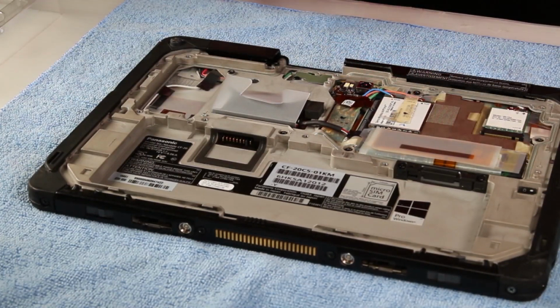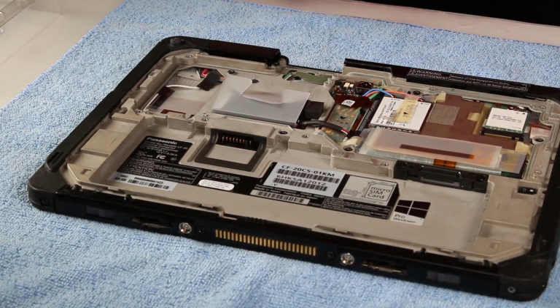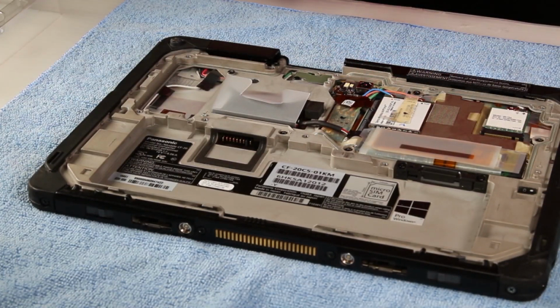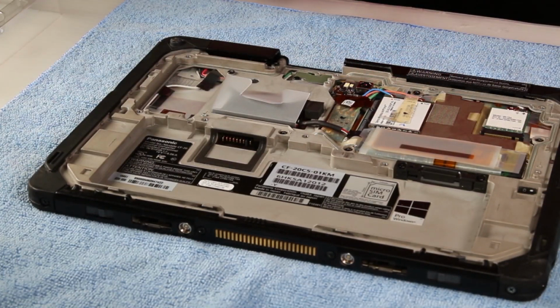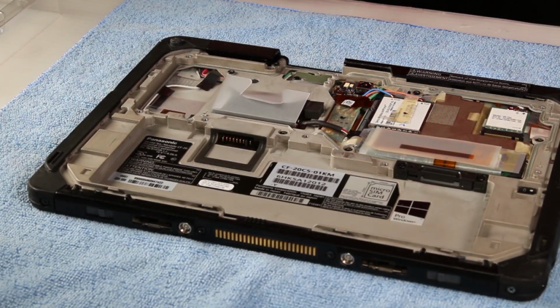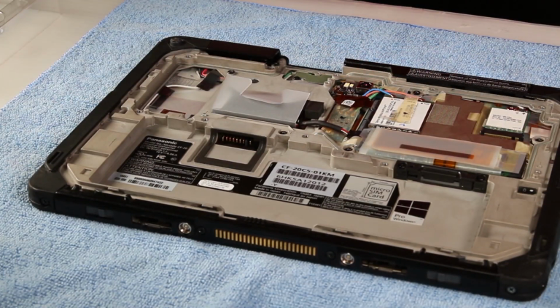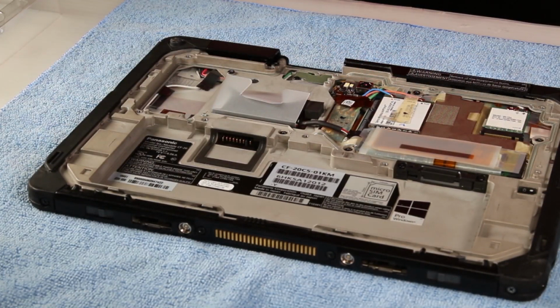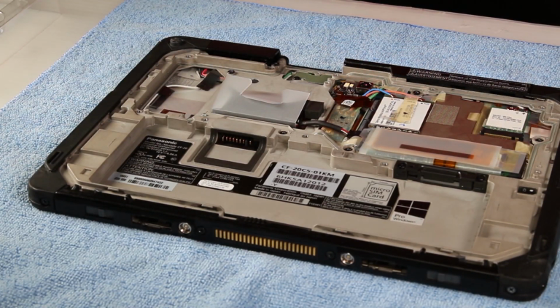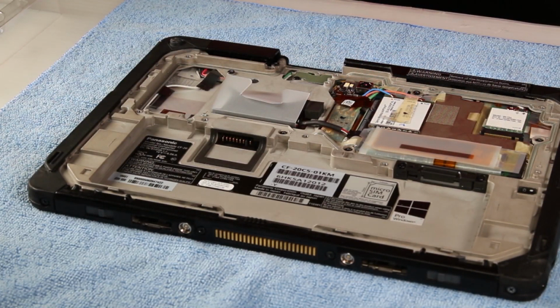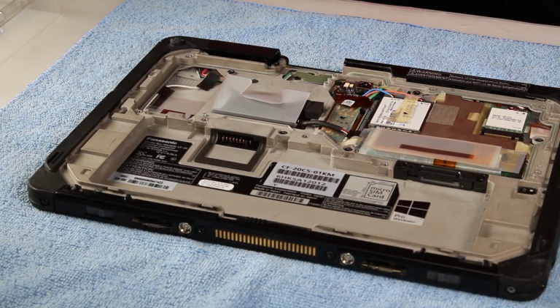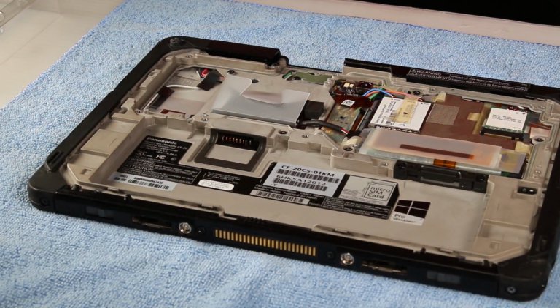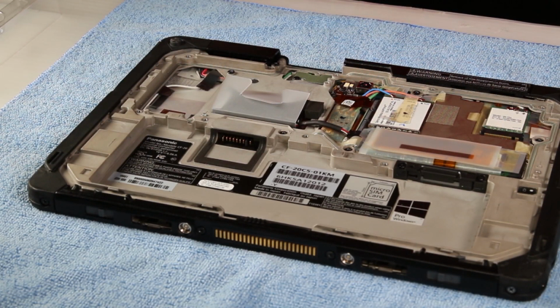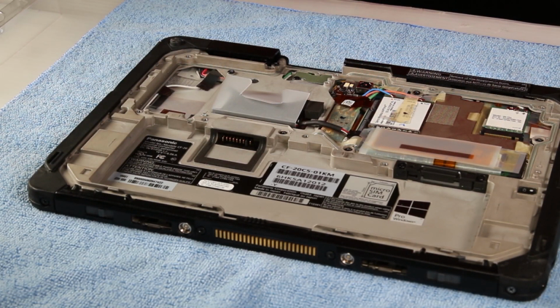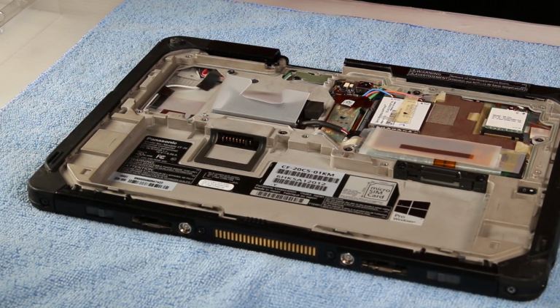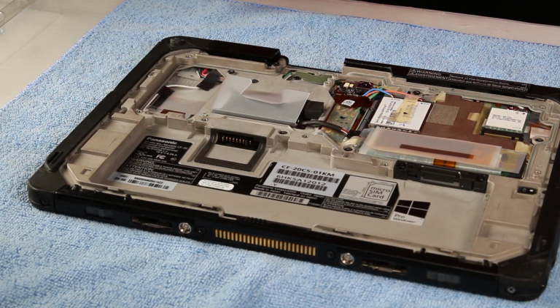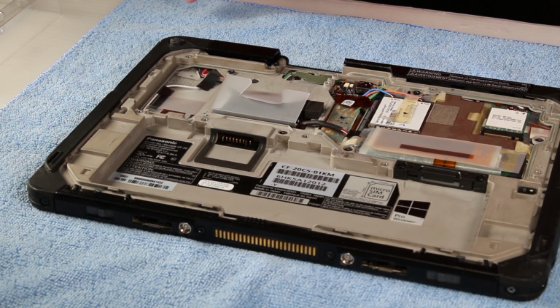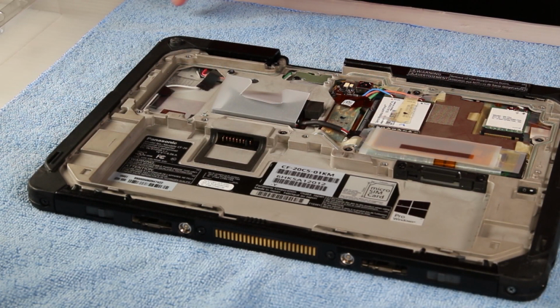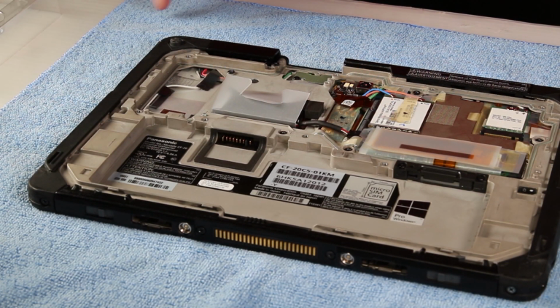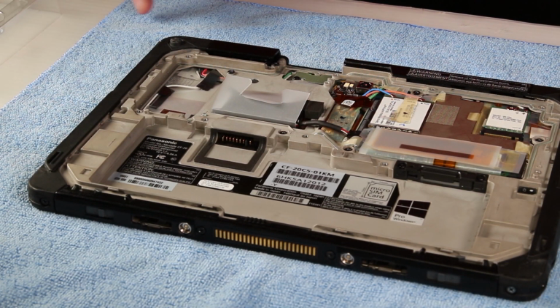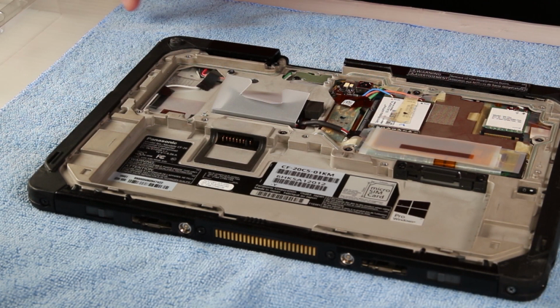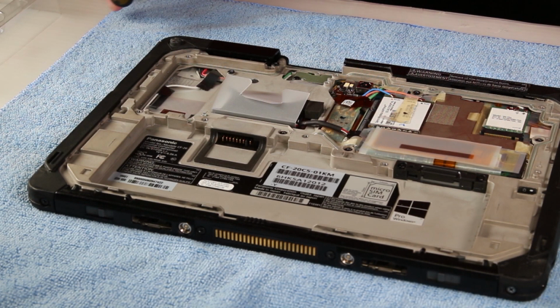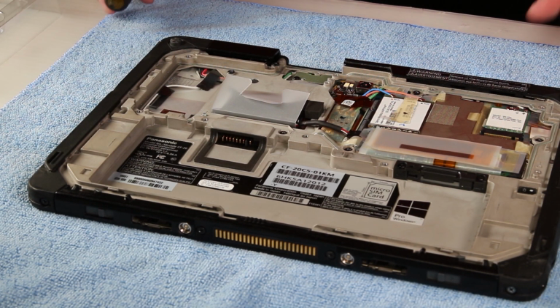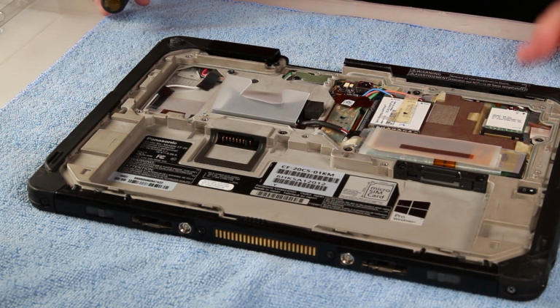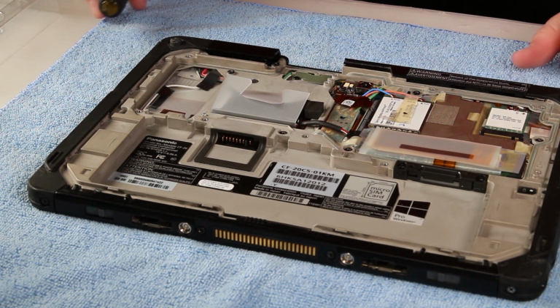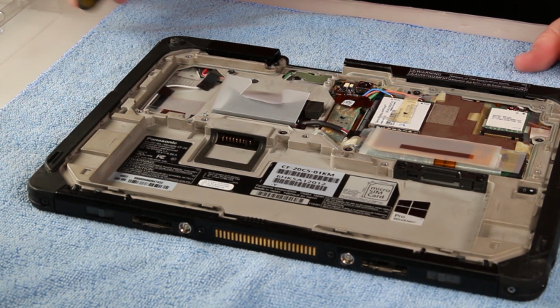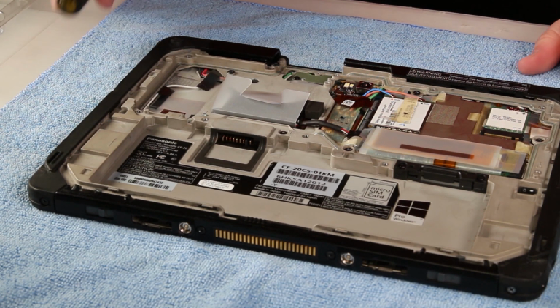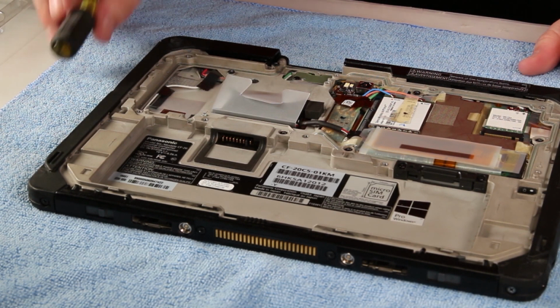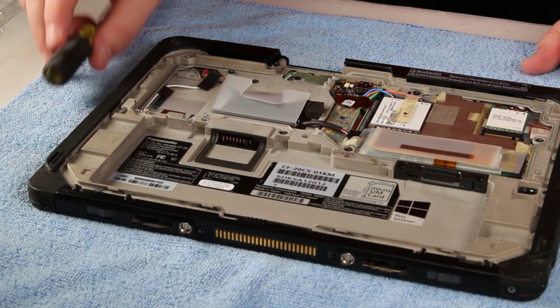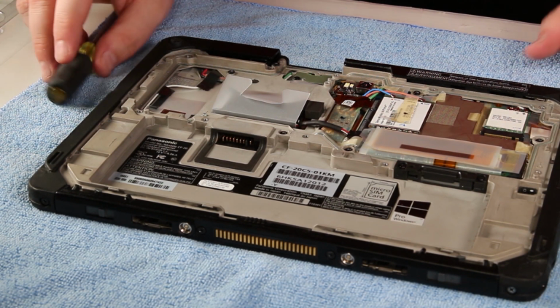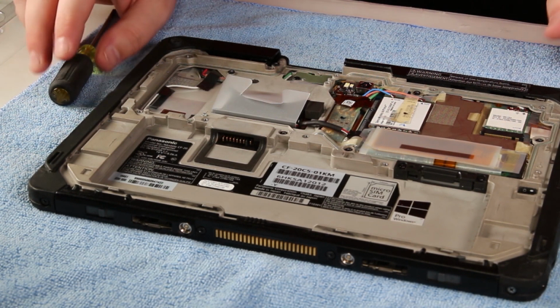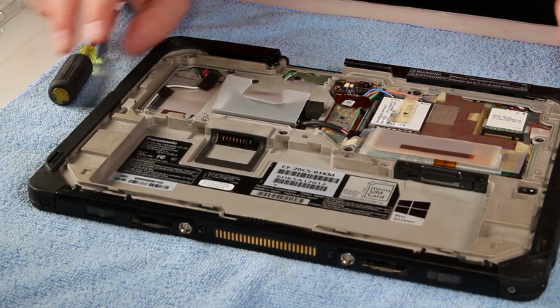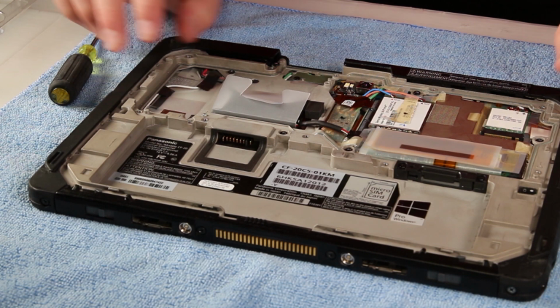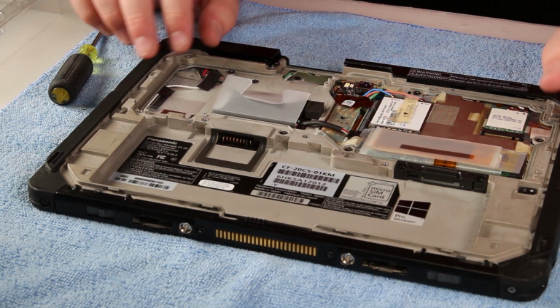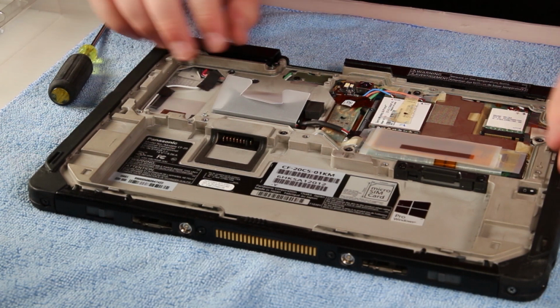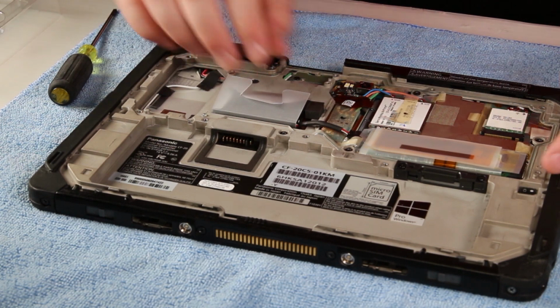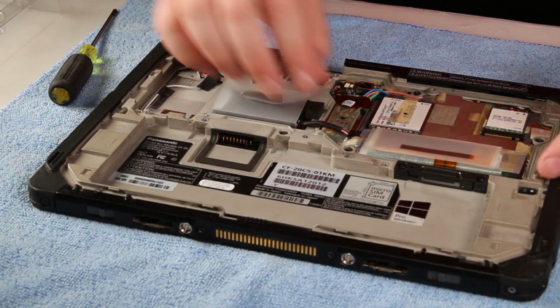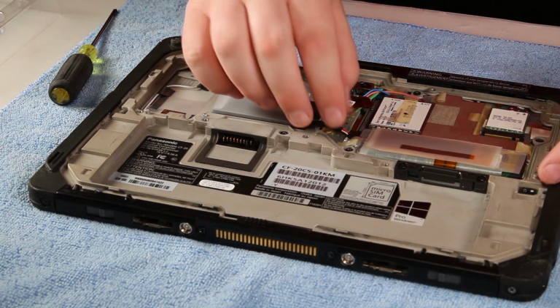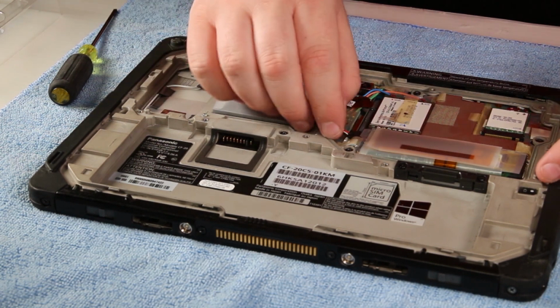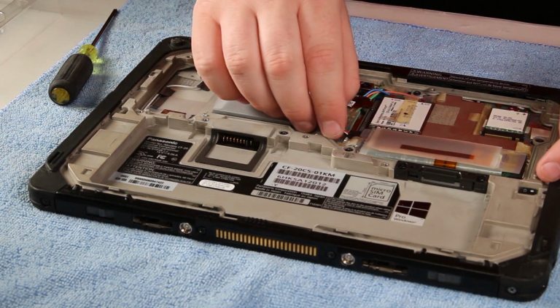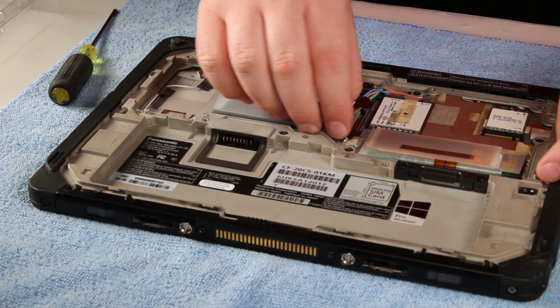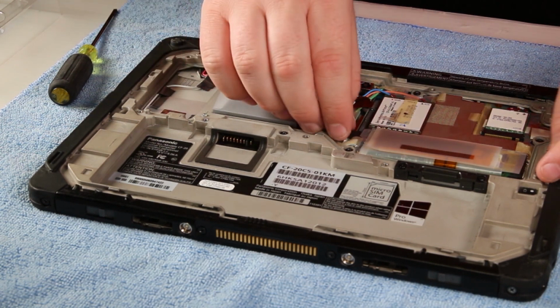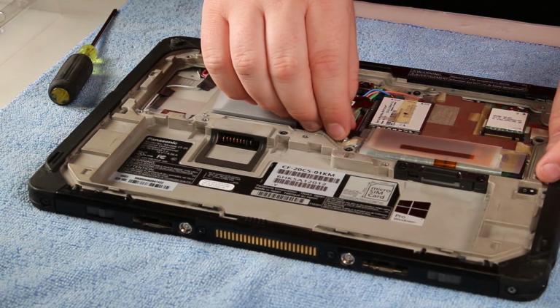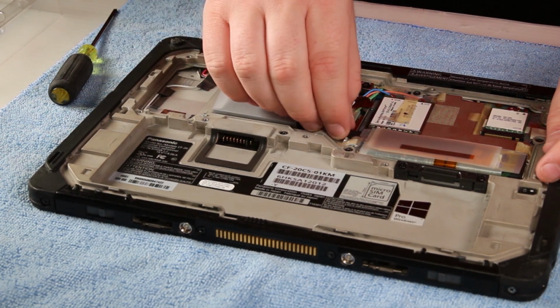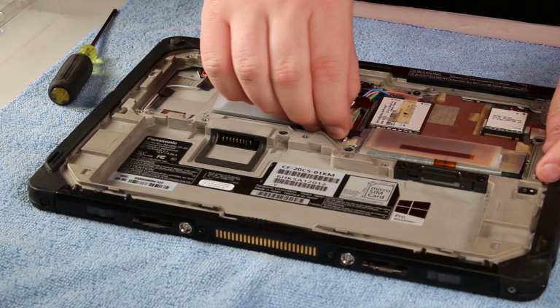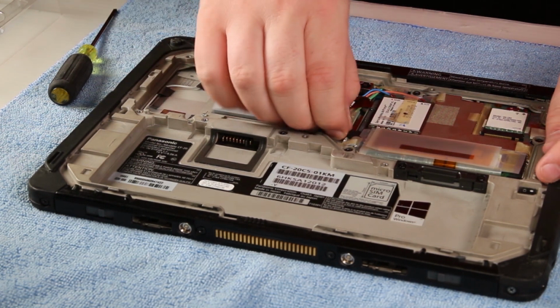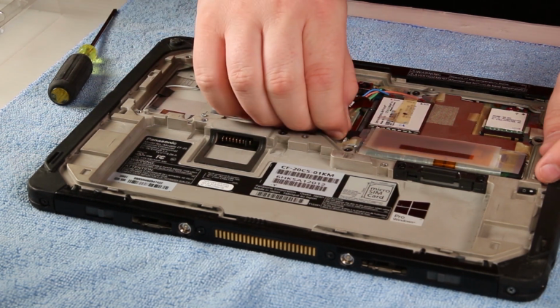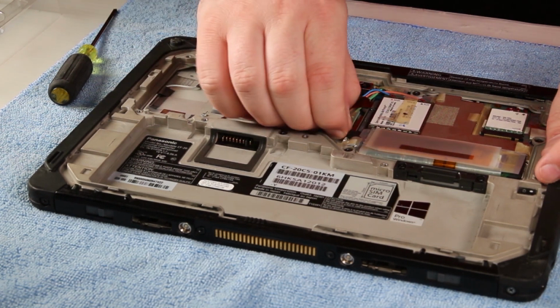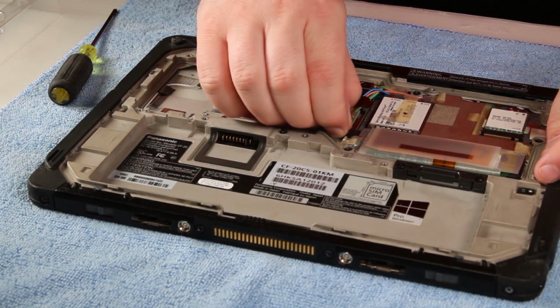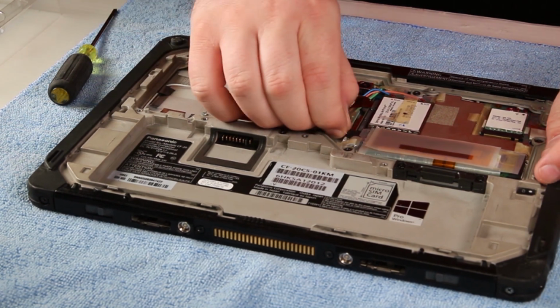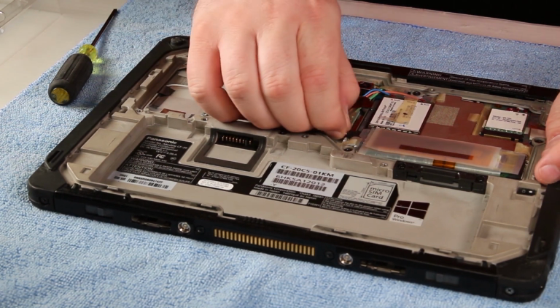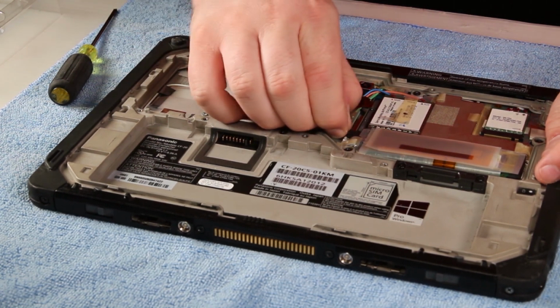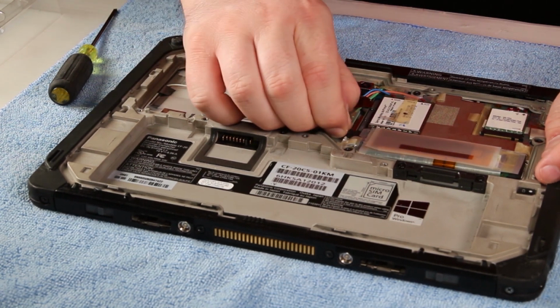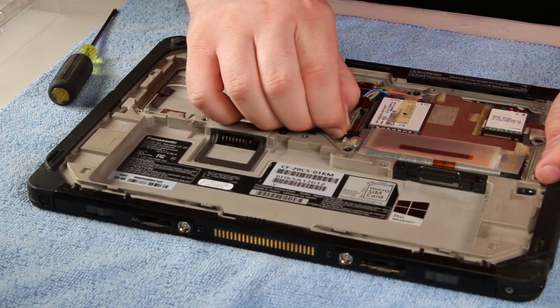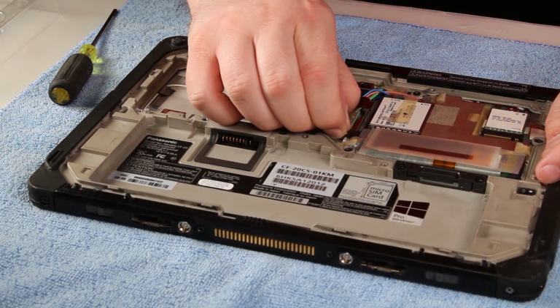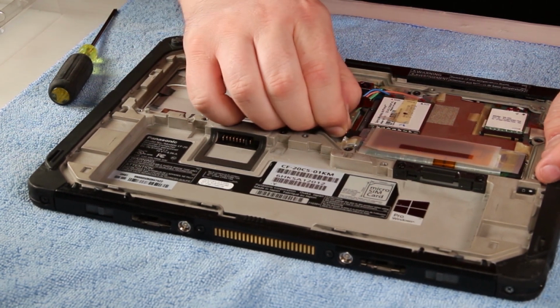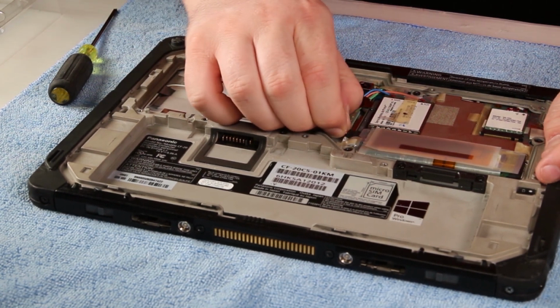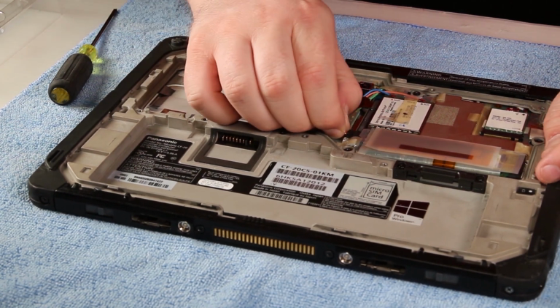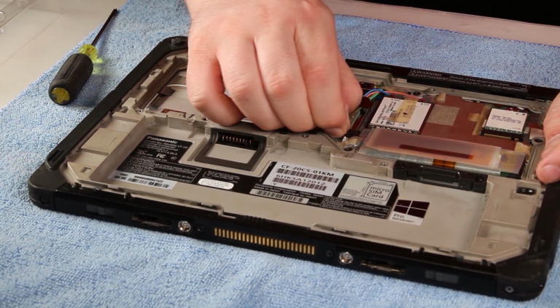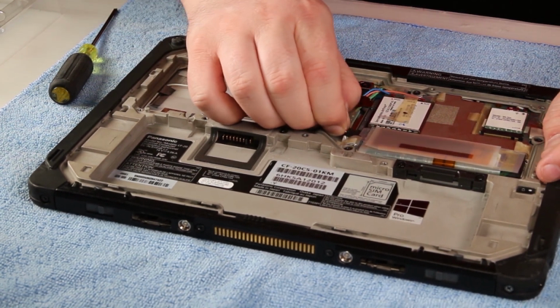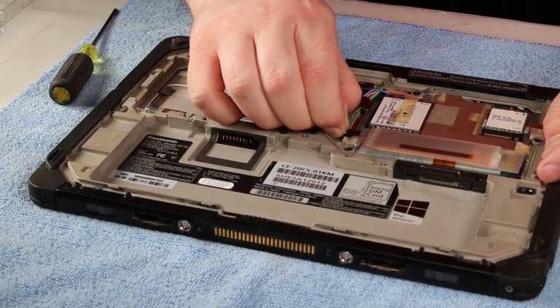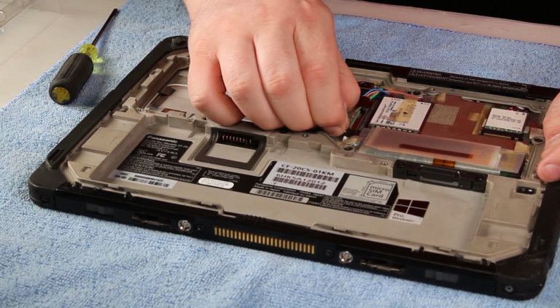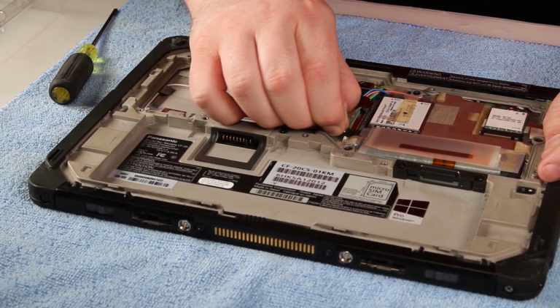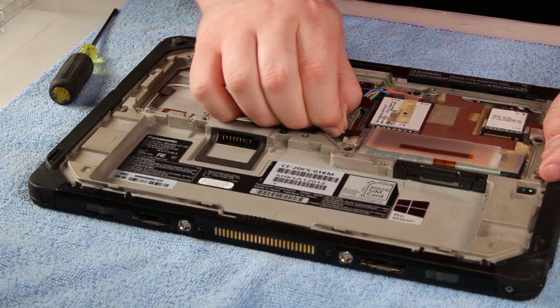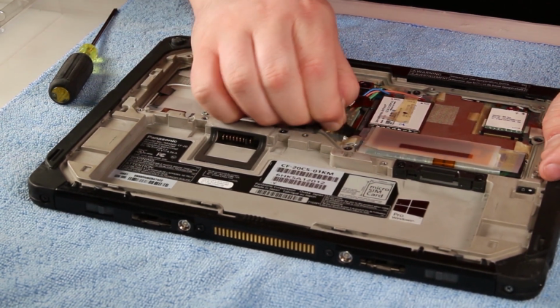Once you have that cover off, go ahead and set it to the side. You can remove the internal battery and set it to the side.